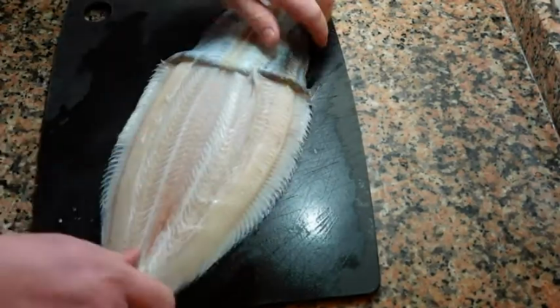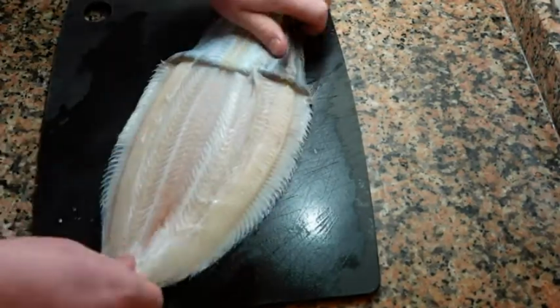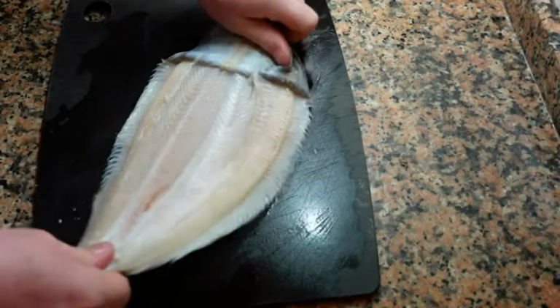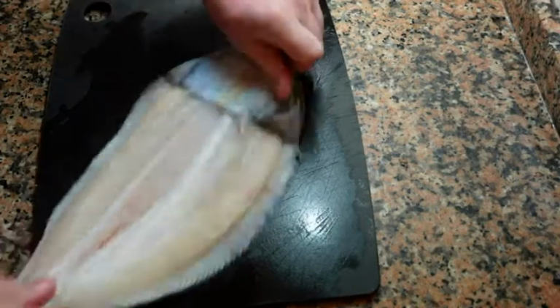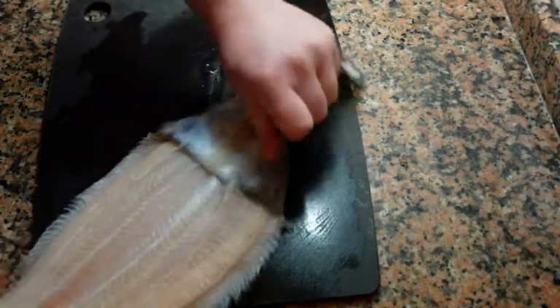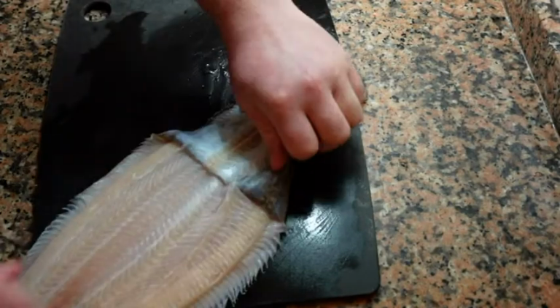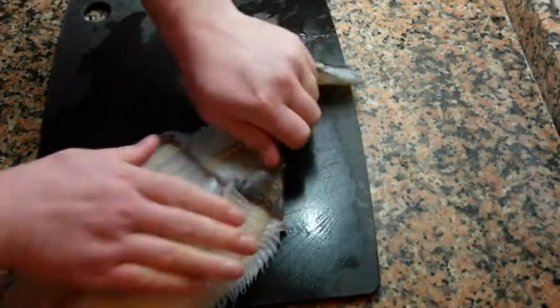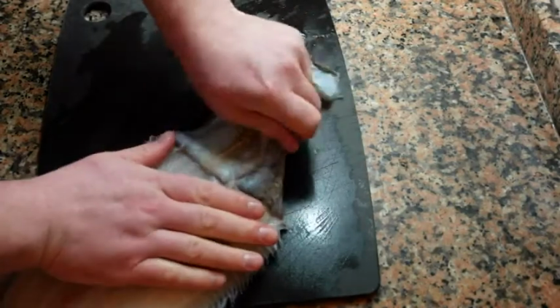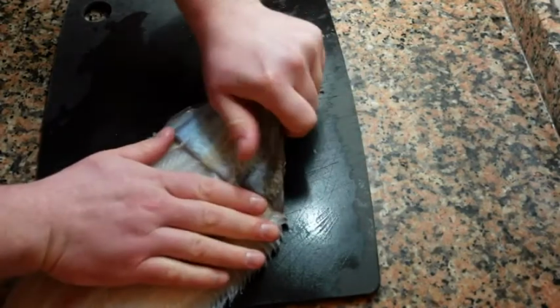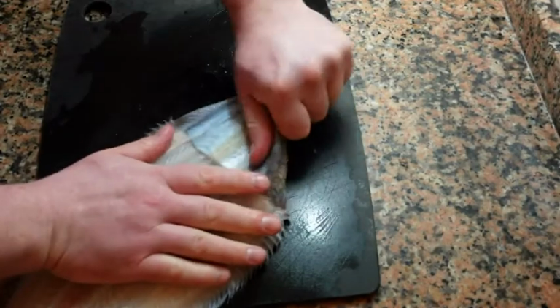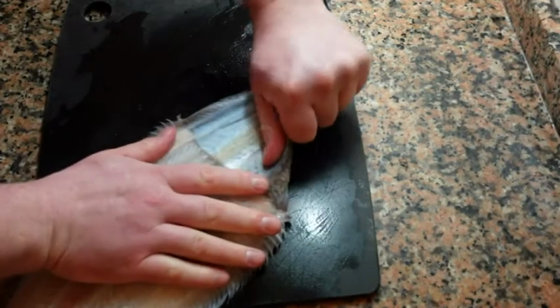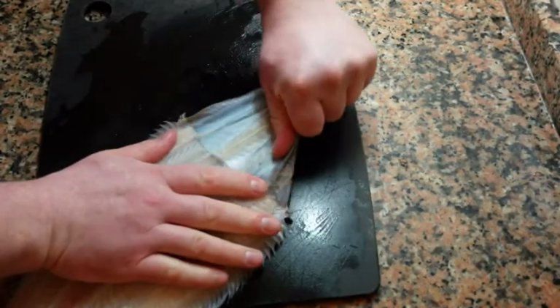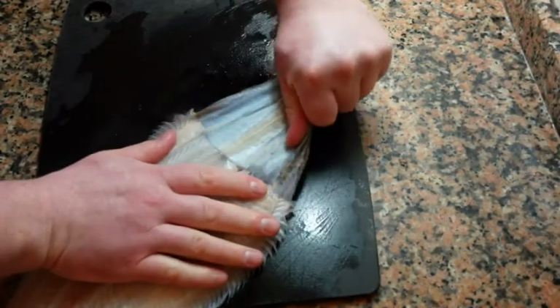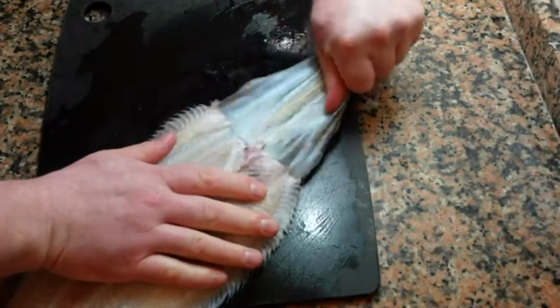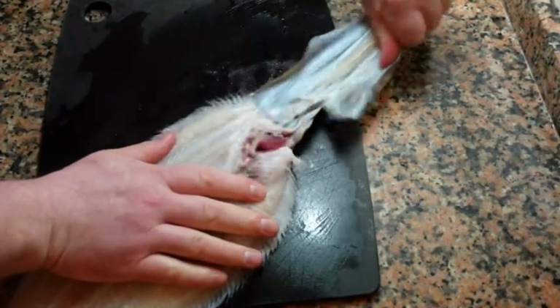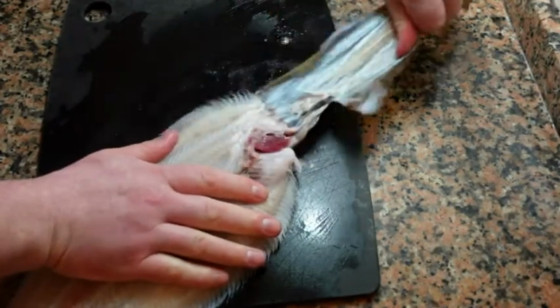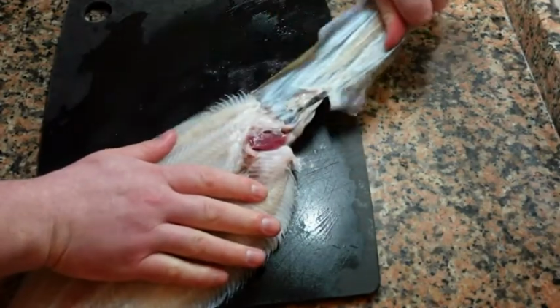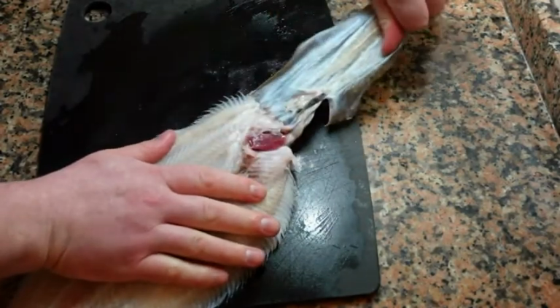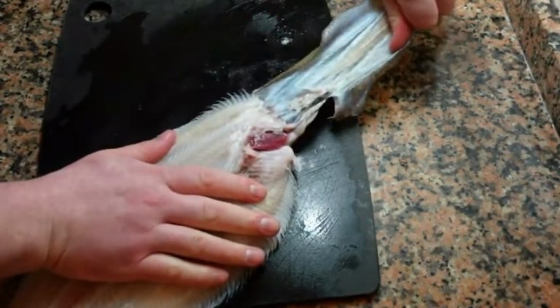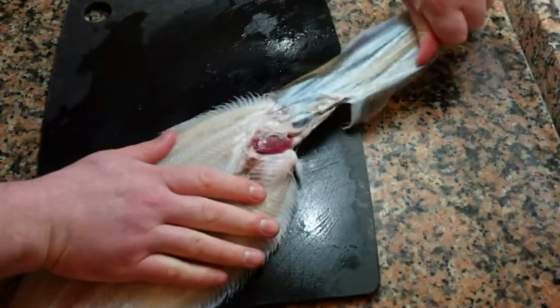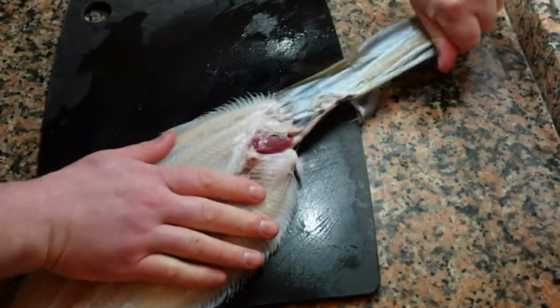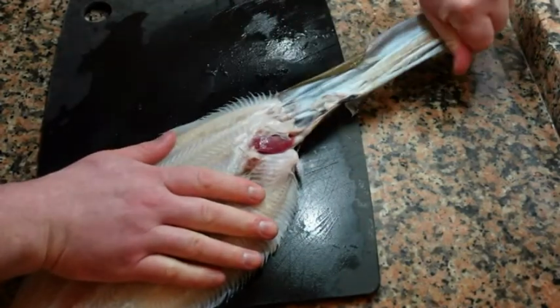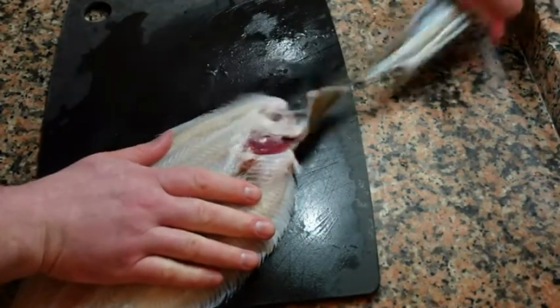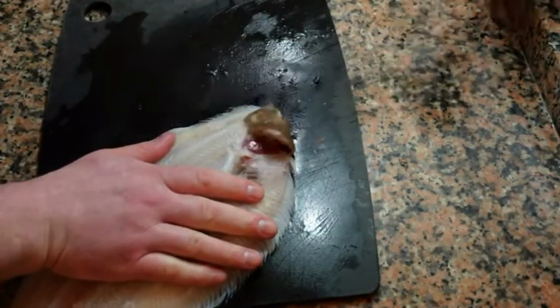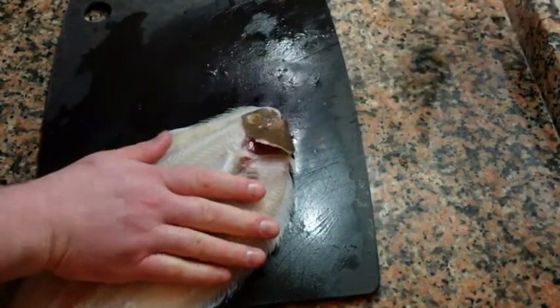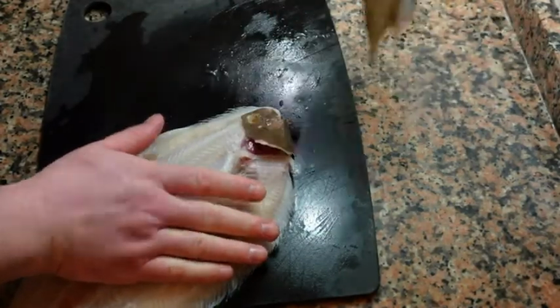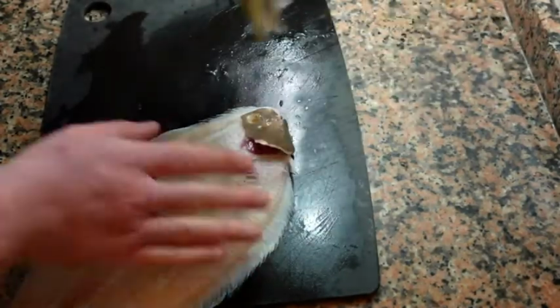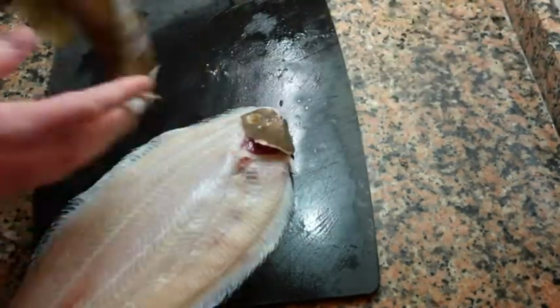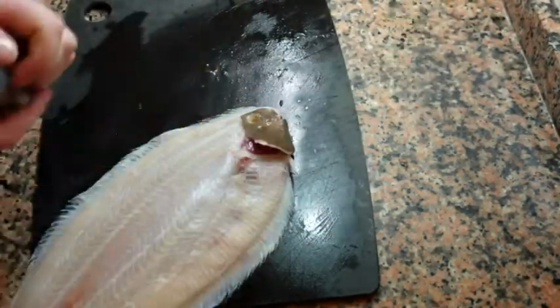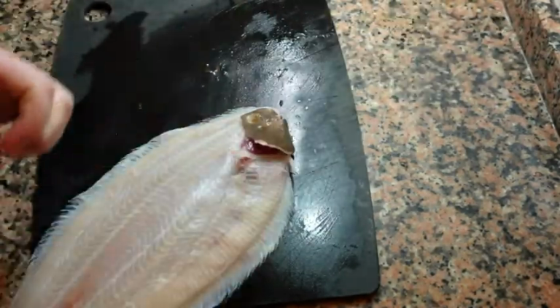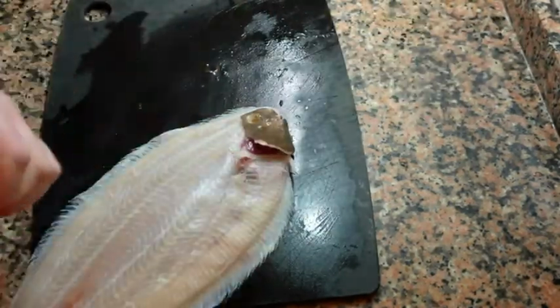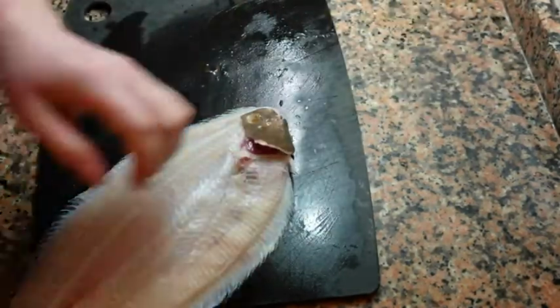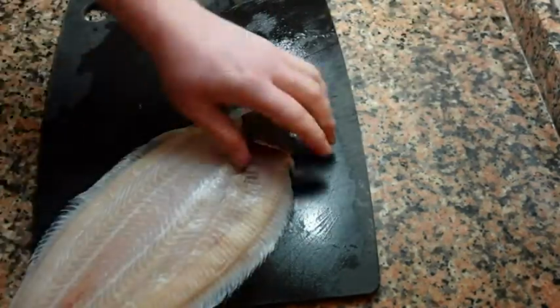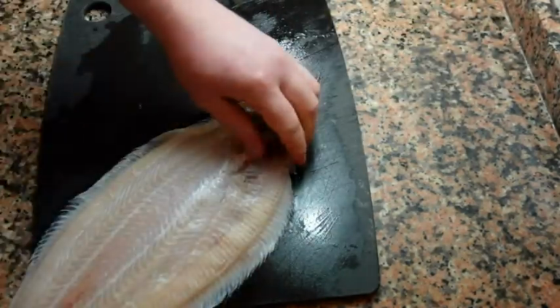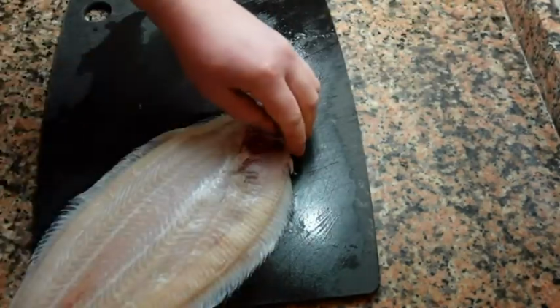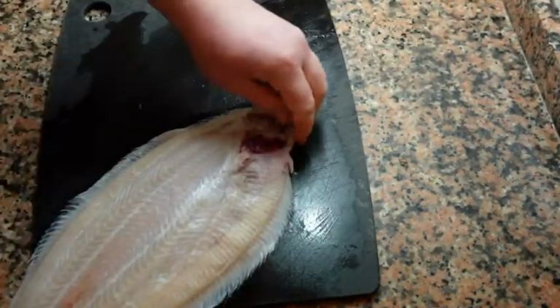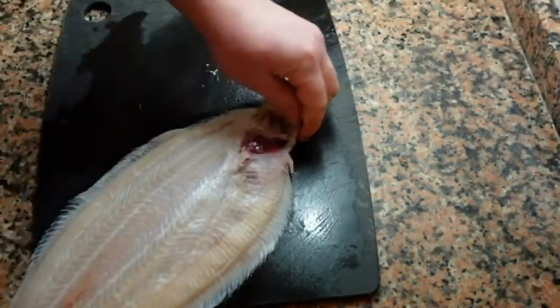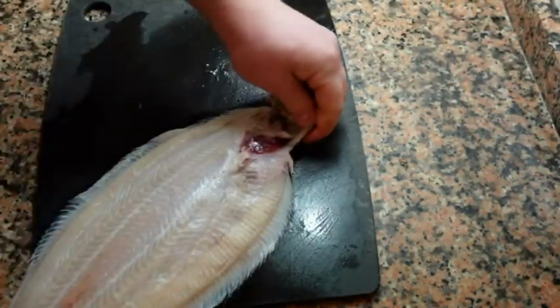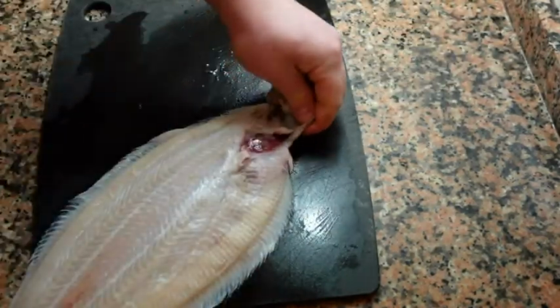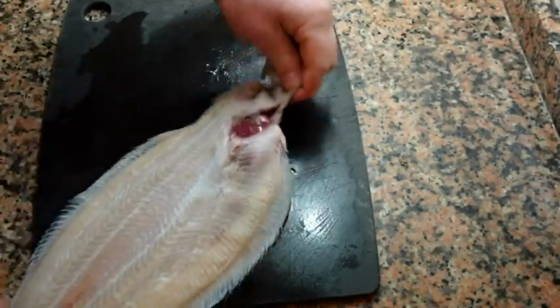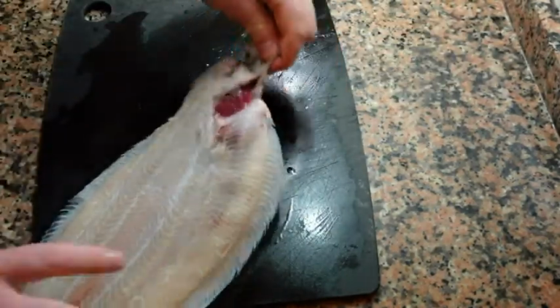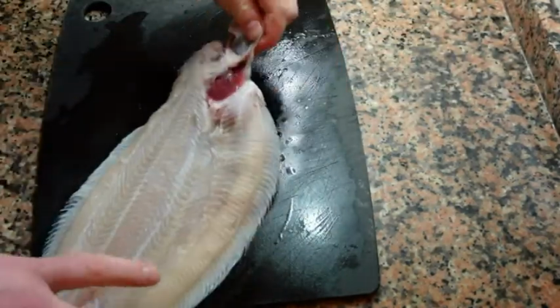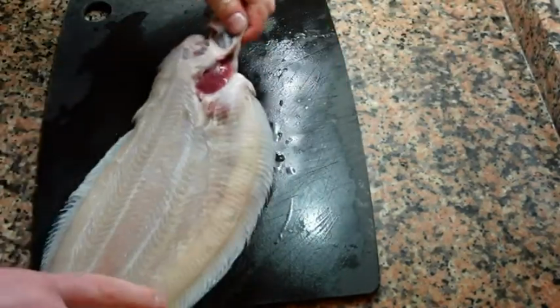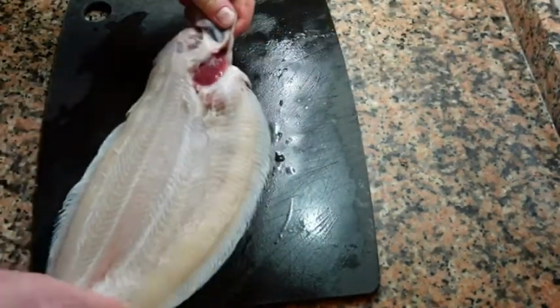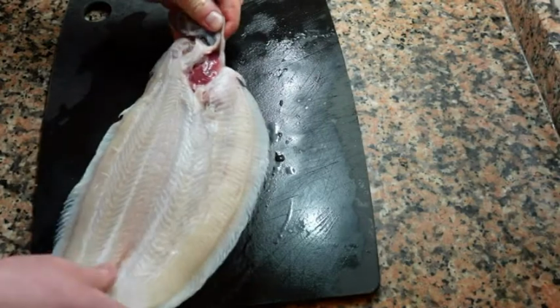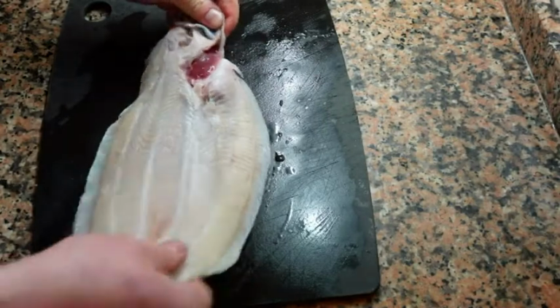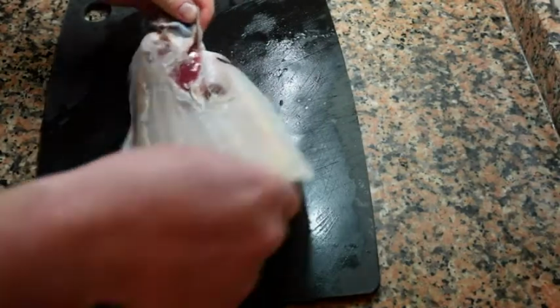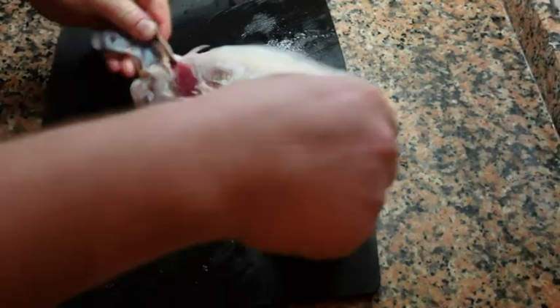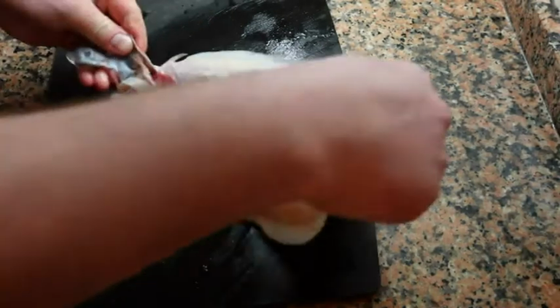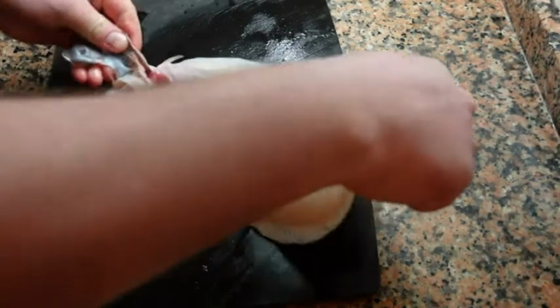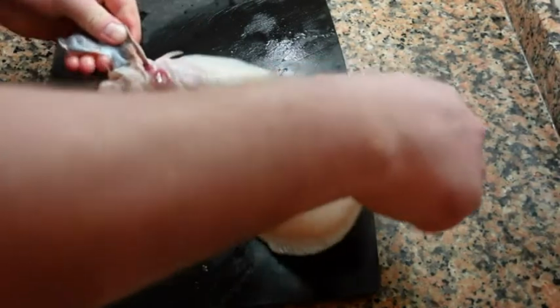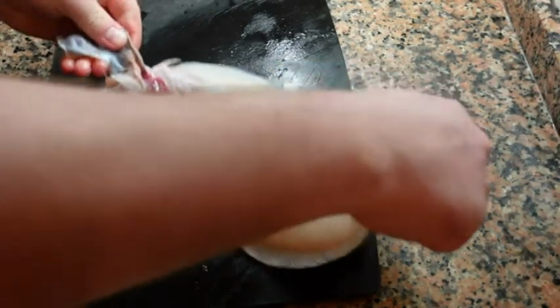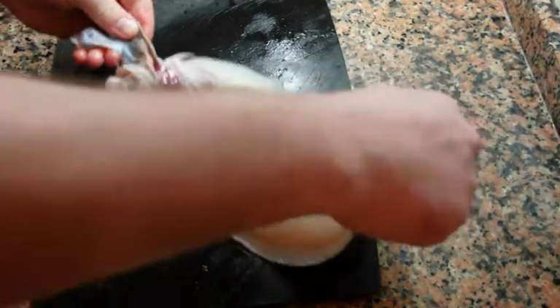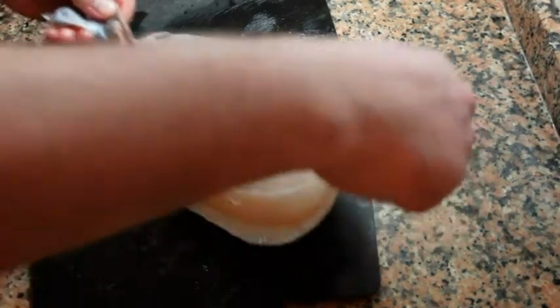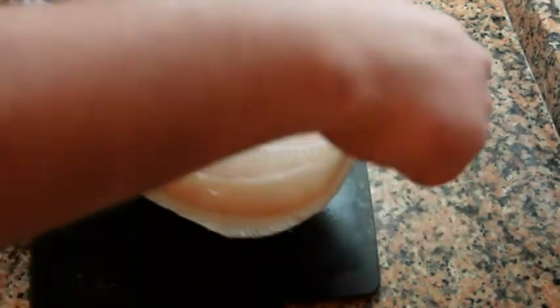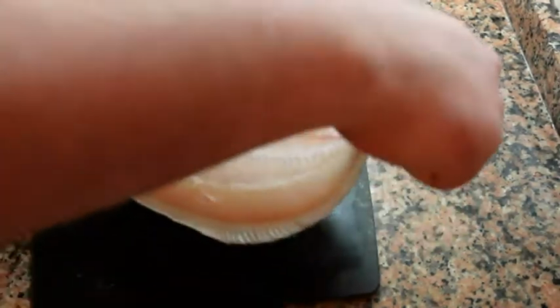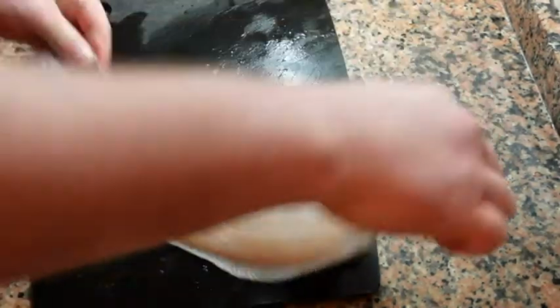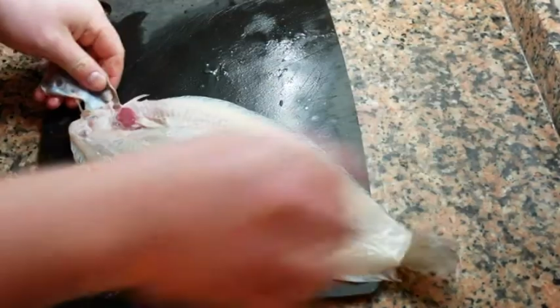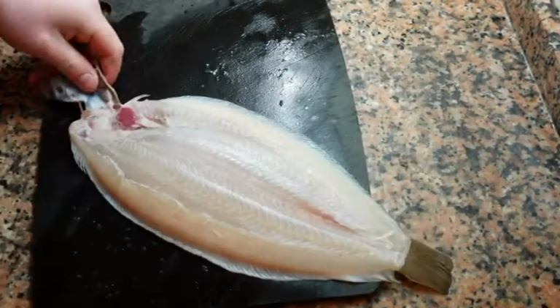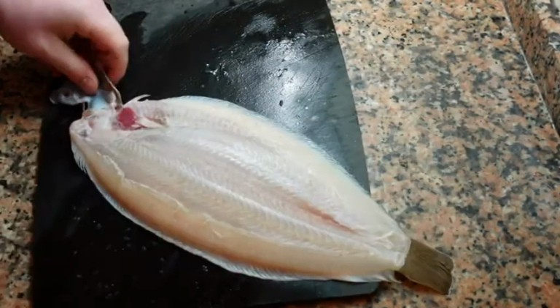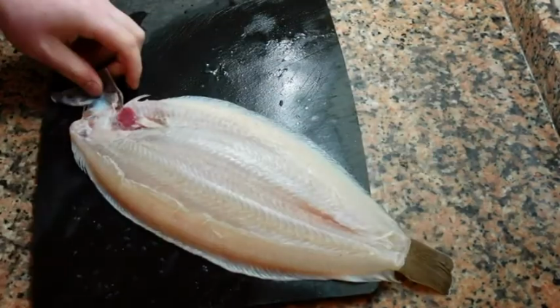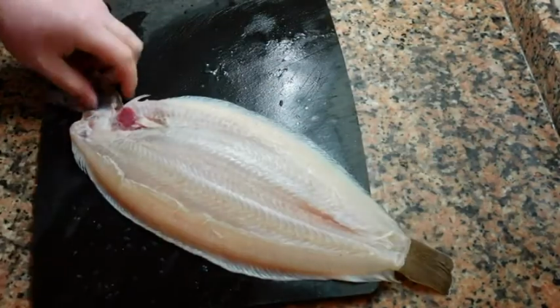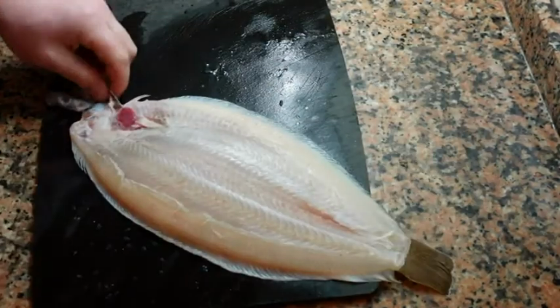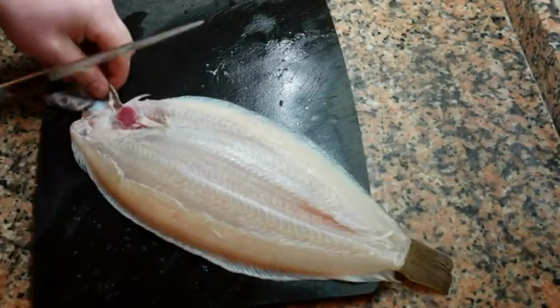Then repeat this process on the underside of the fish. You can also, if you wish, use a pair of scissors to remove any extra fins.